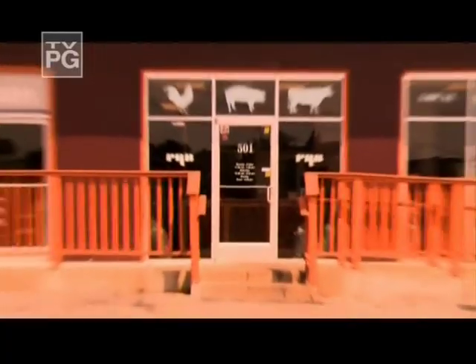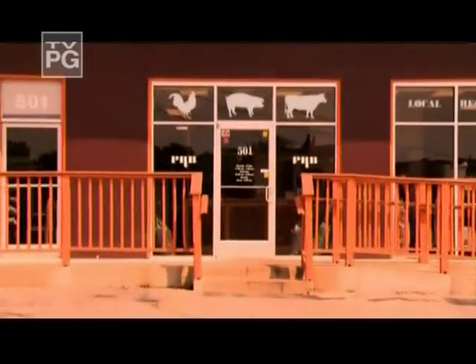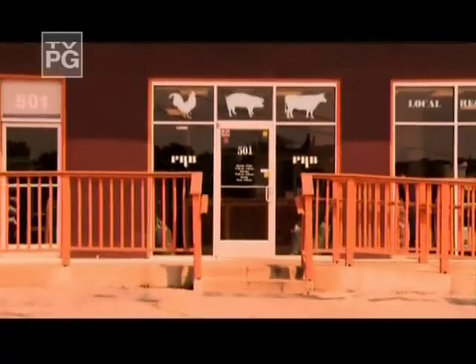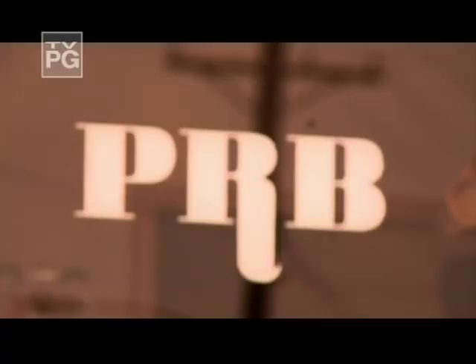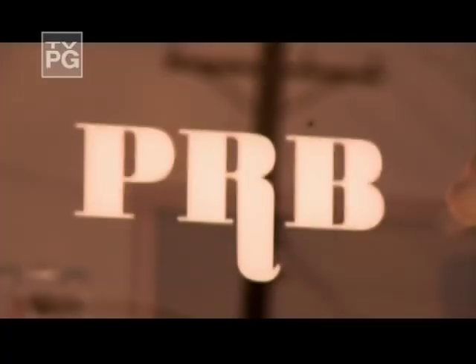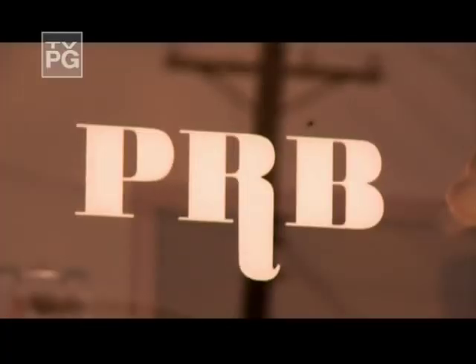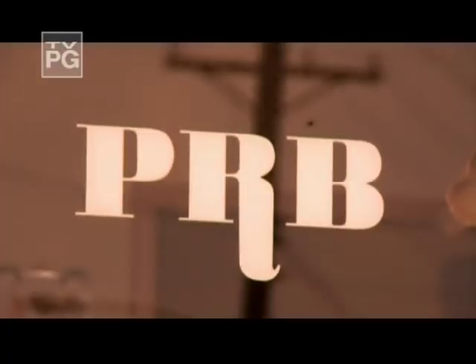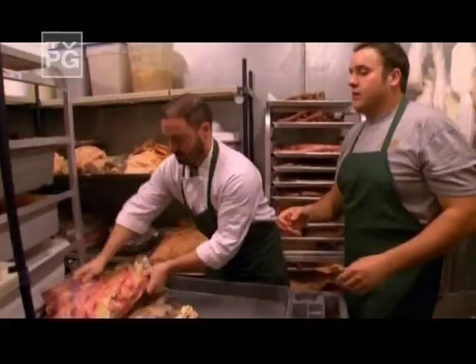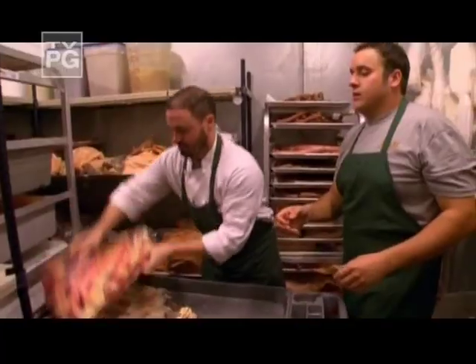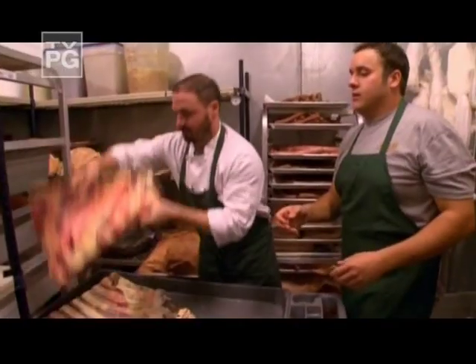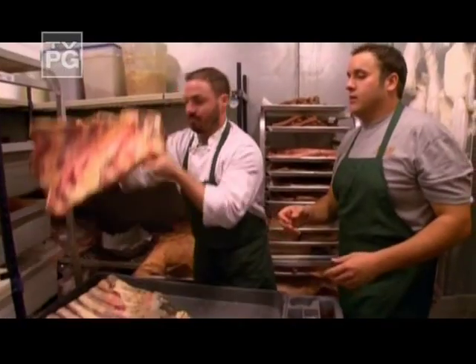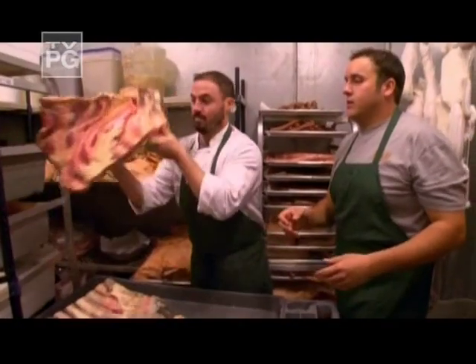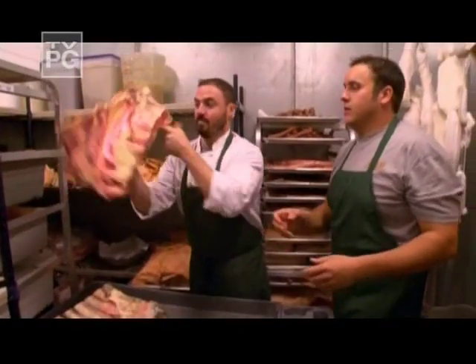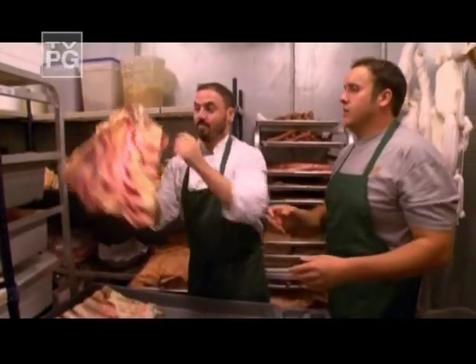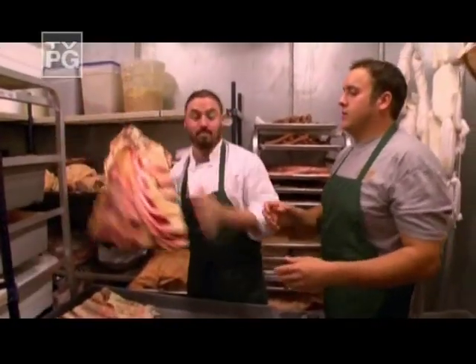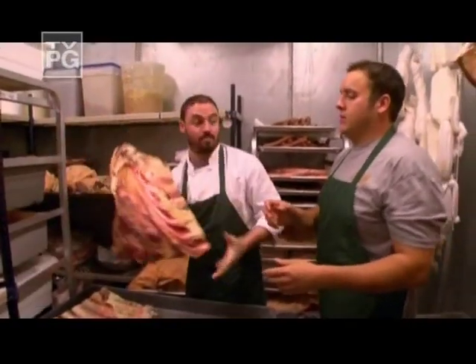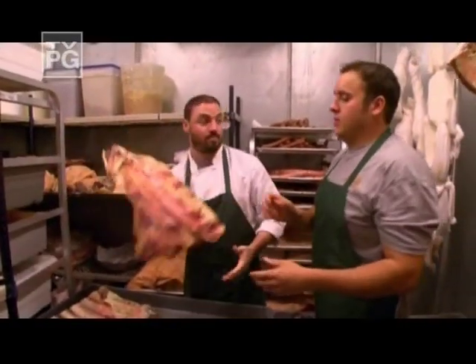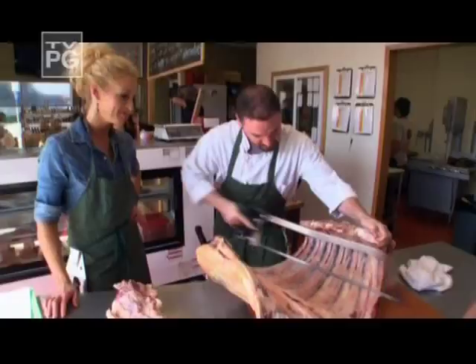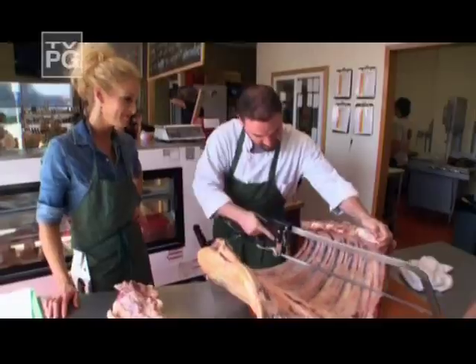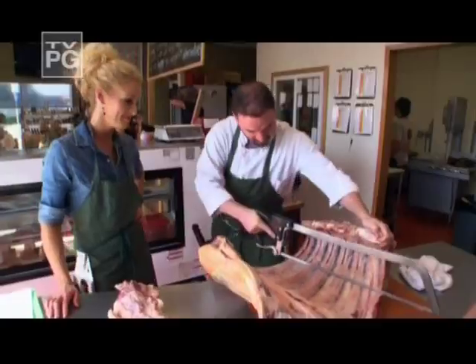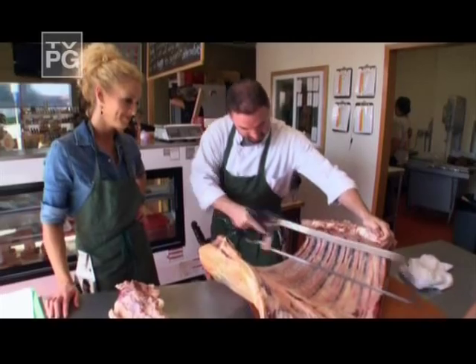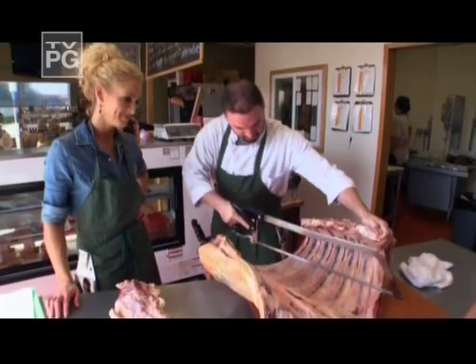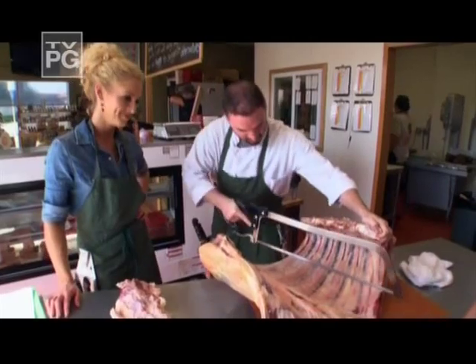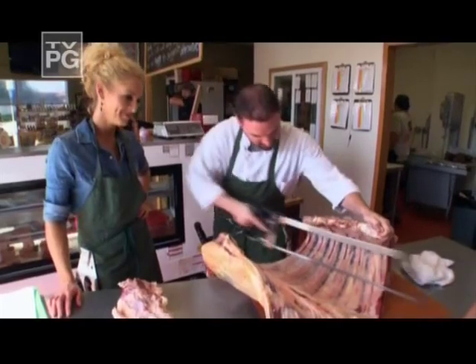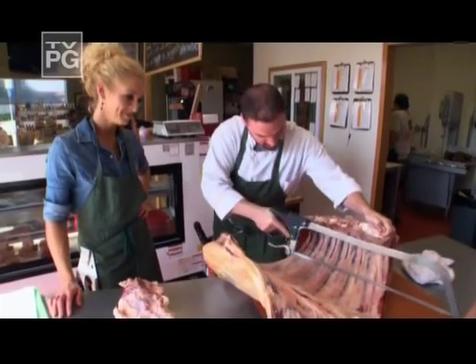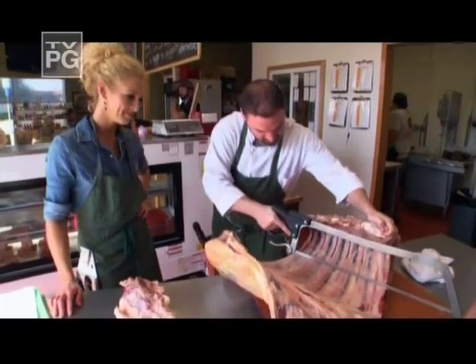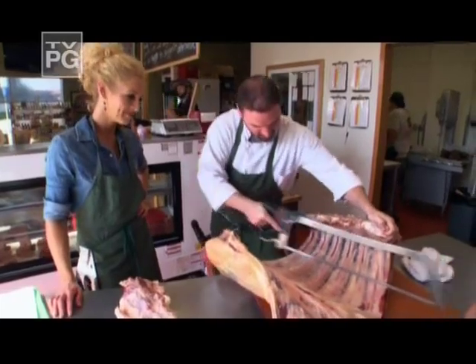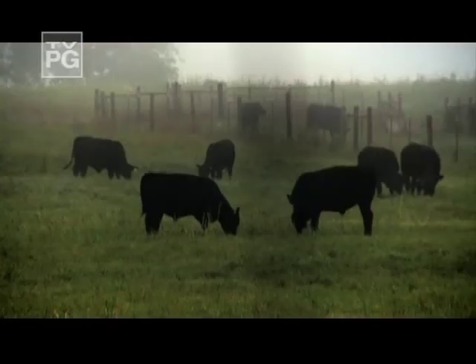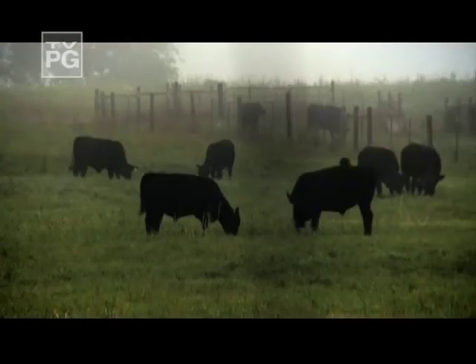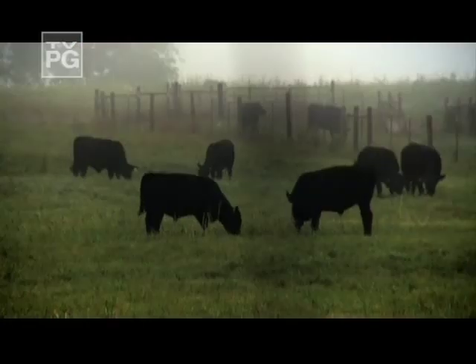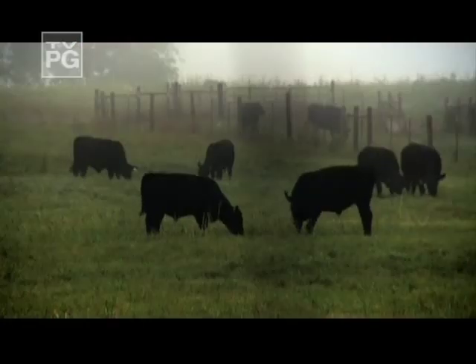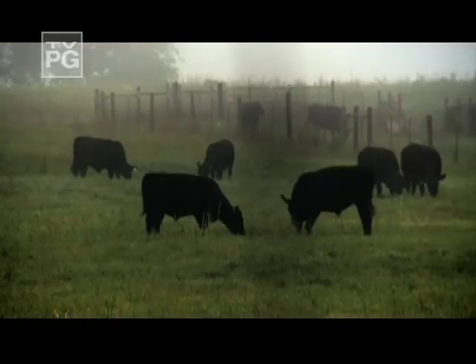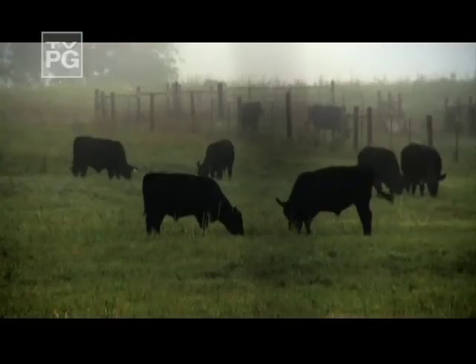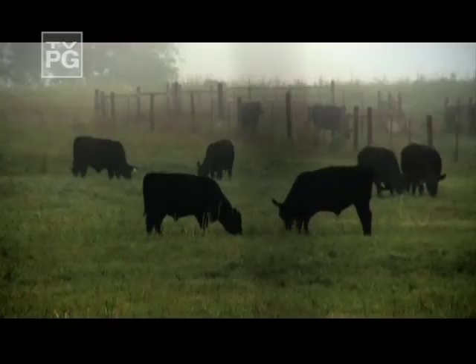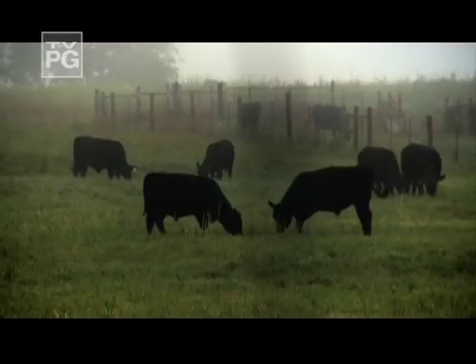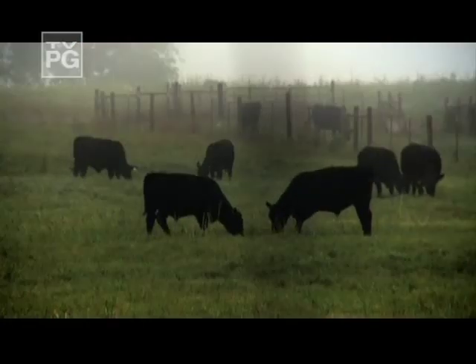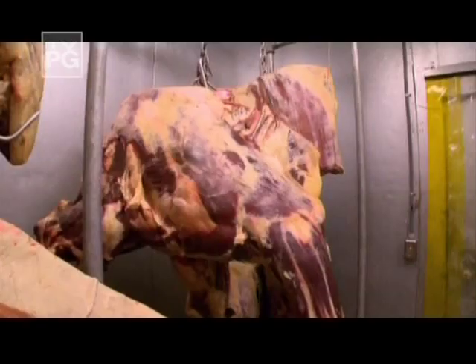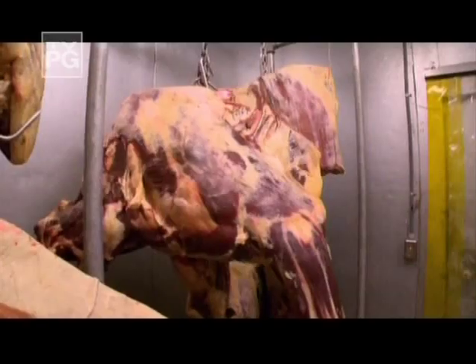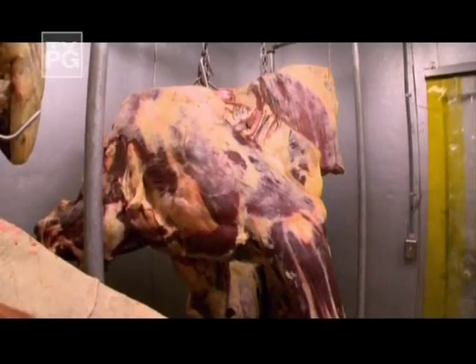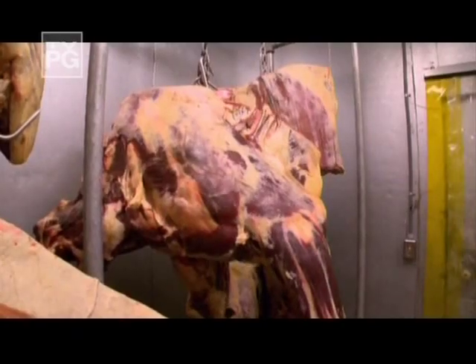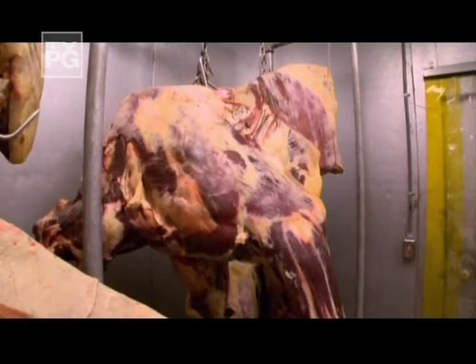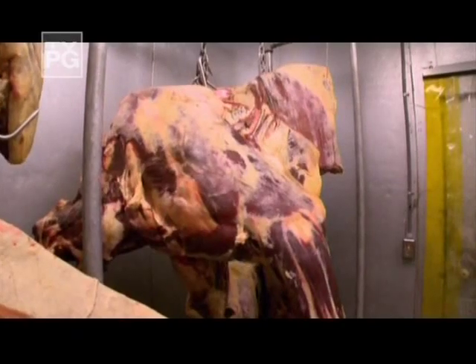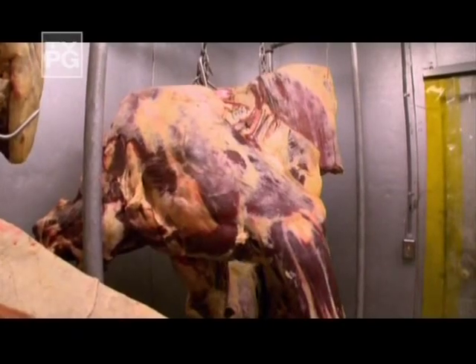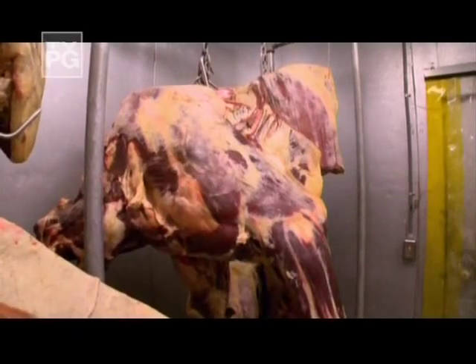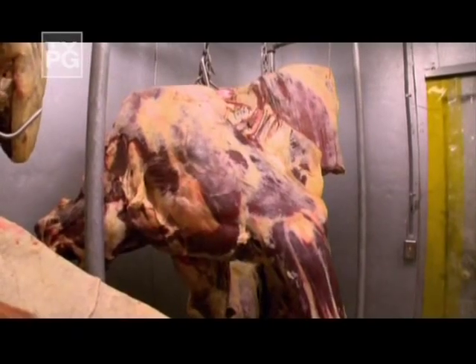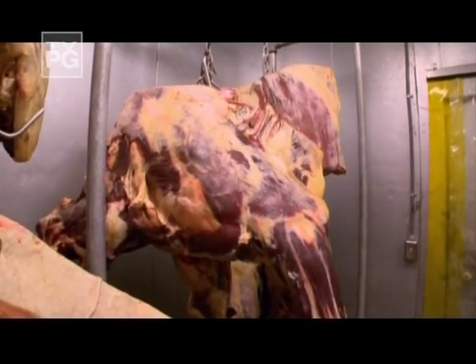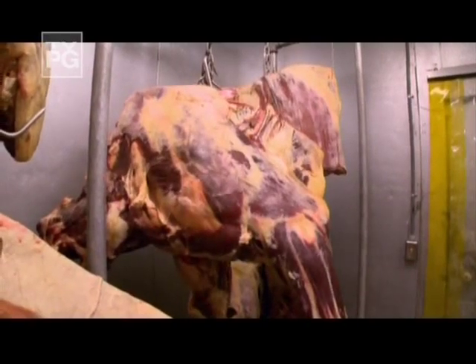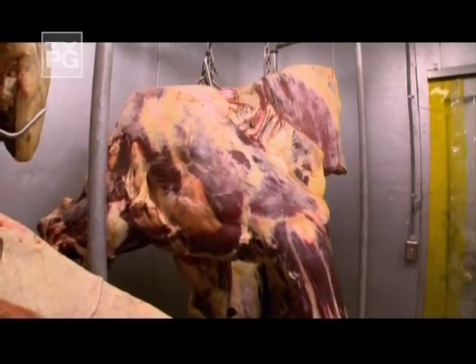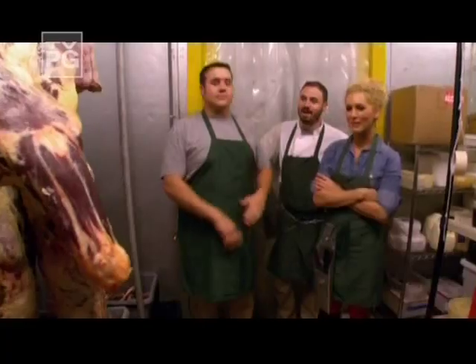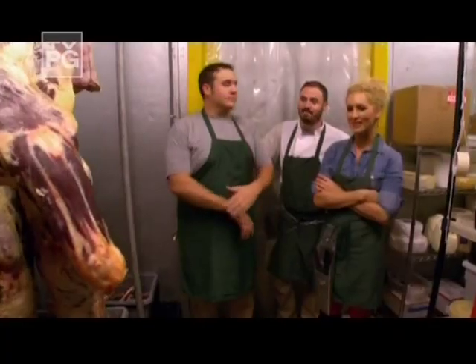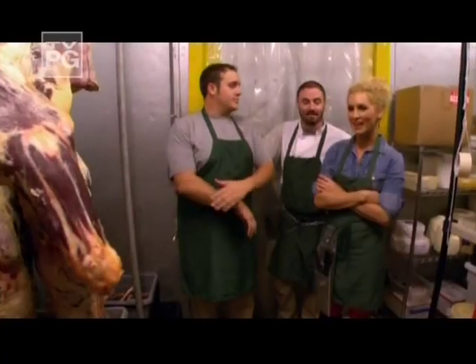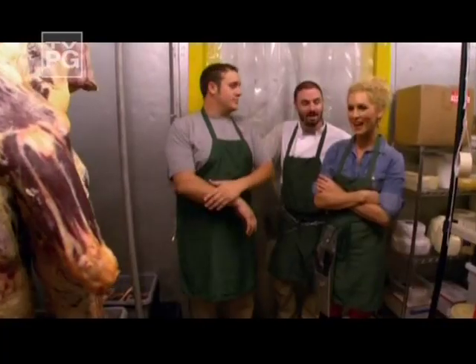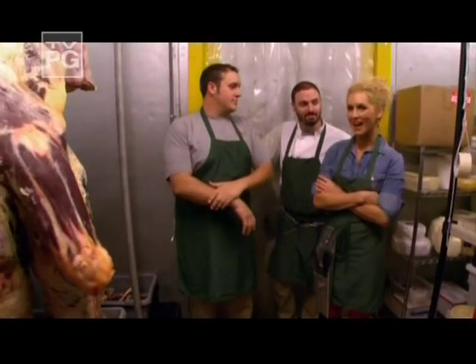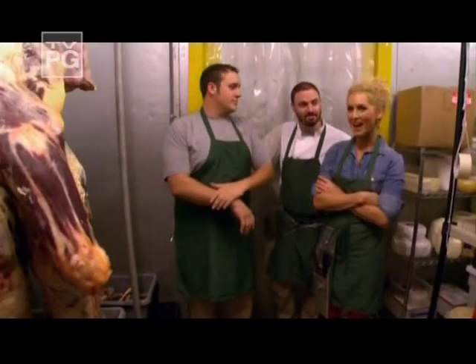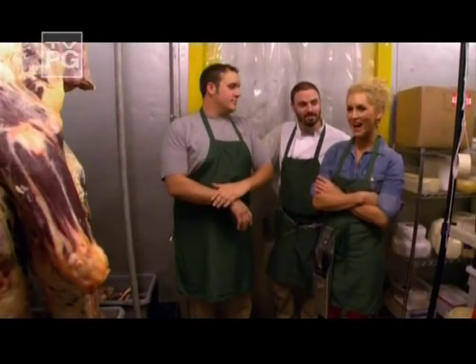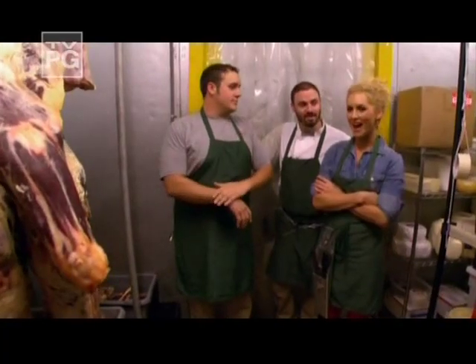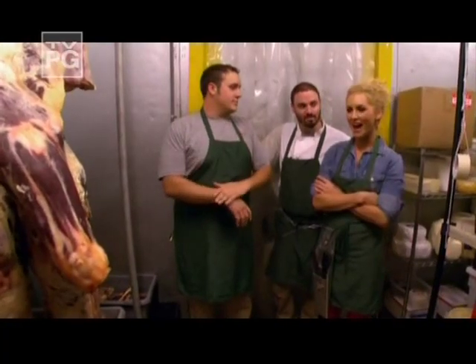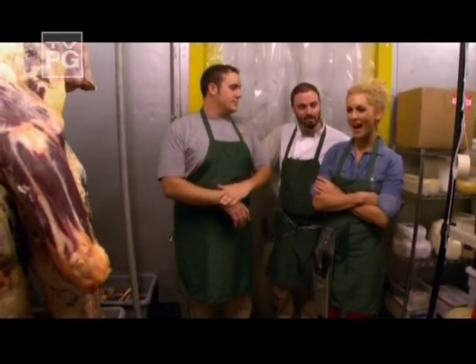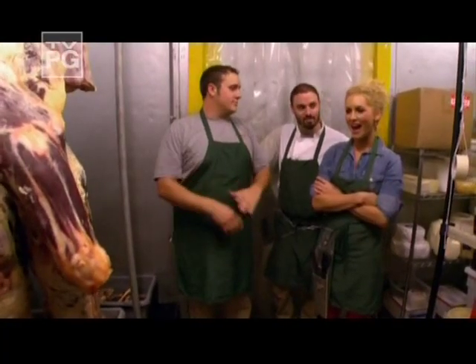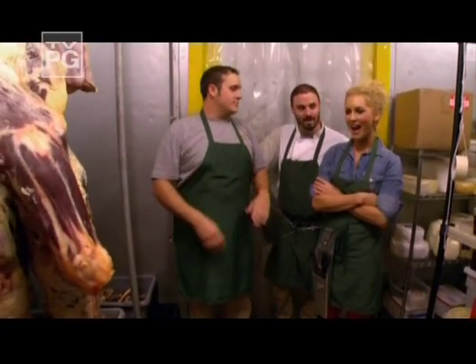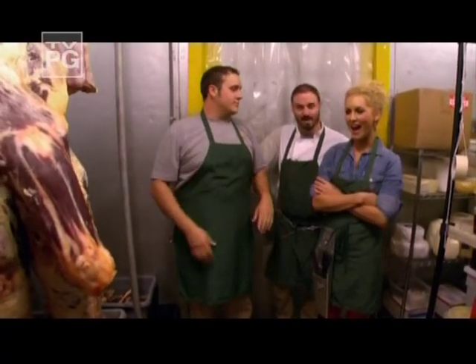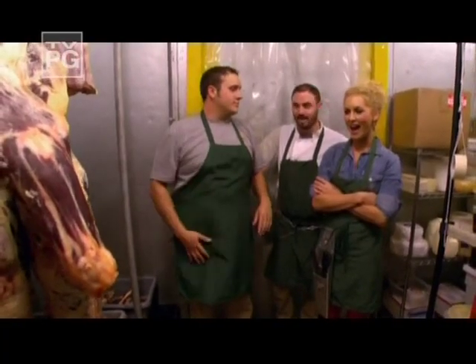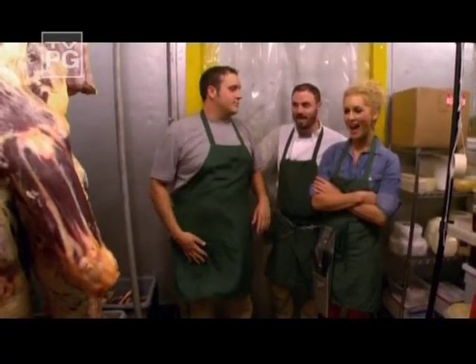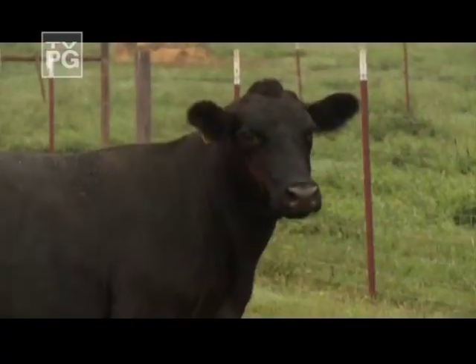The Porter Road Butcher Boys taught me how to make the most of pasture-raised beef. They lived very long, happy lives — just had one bad day.